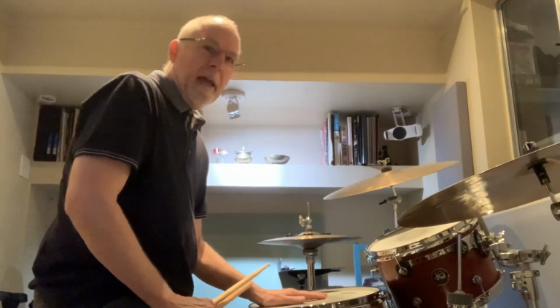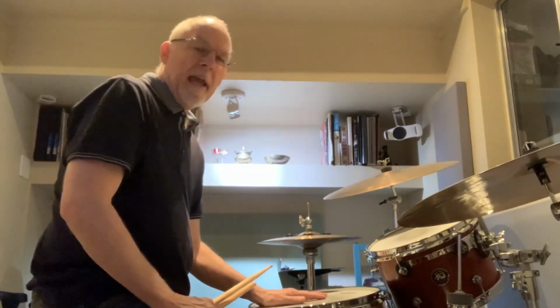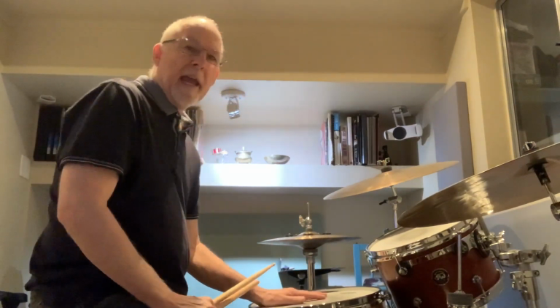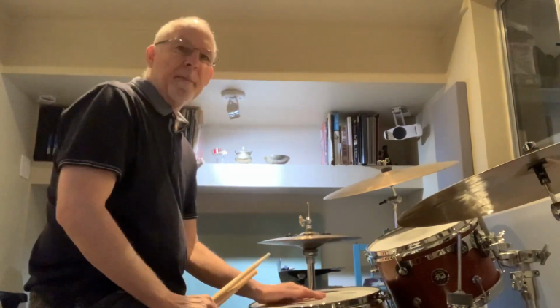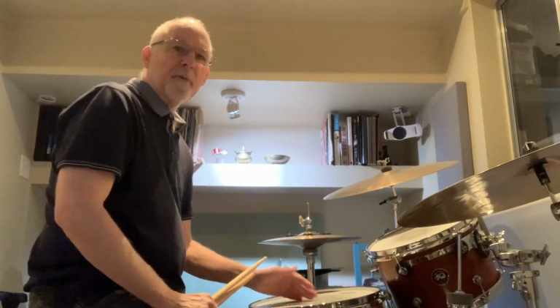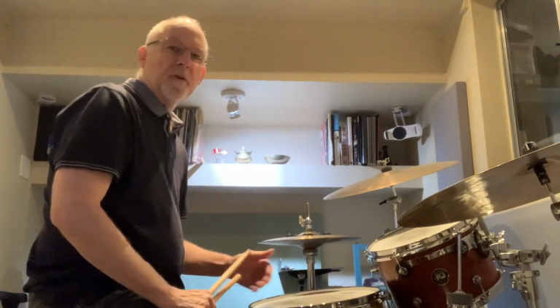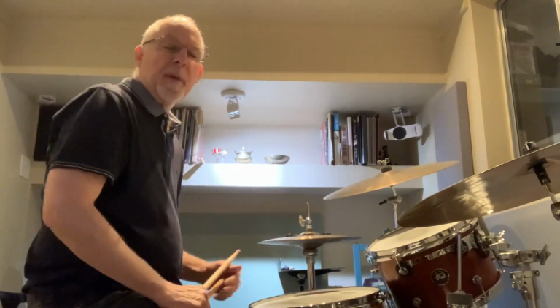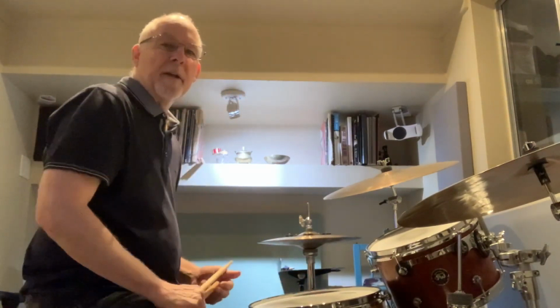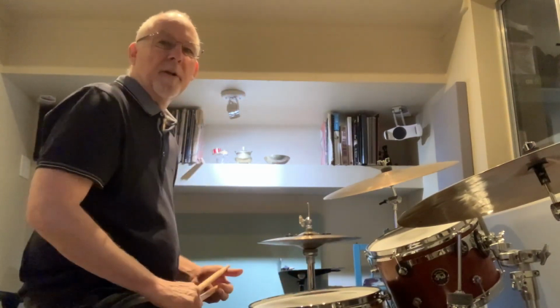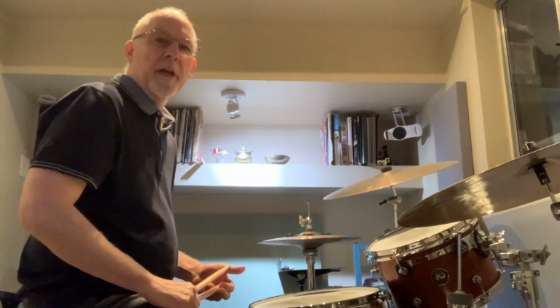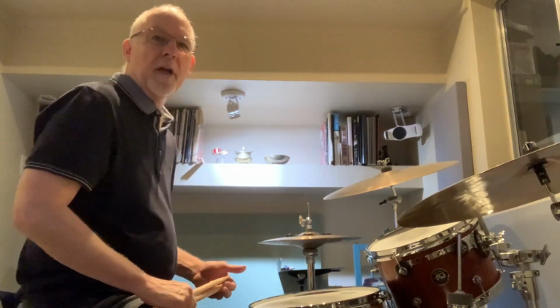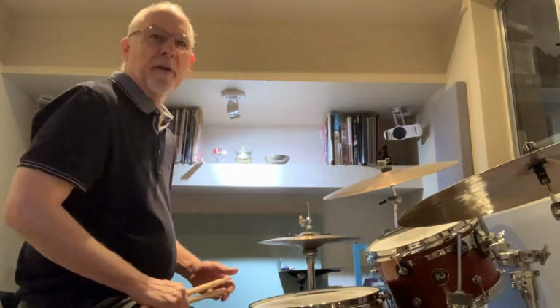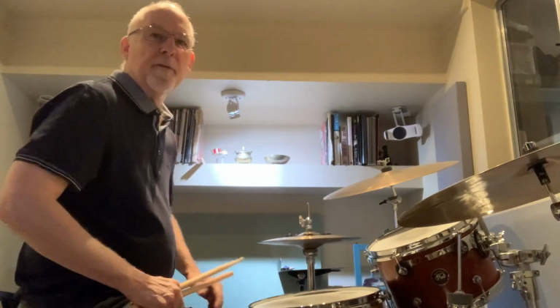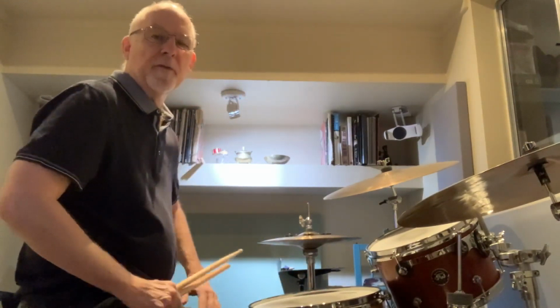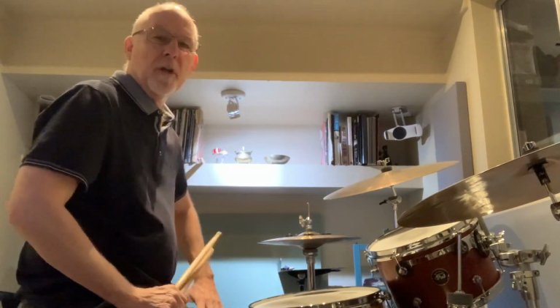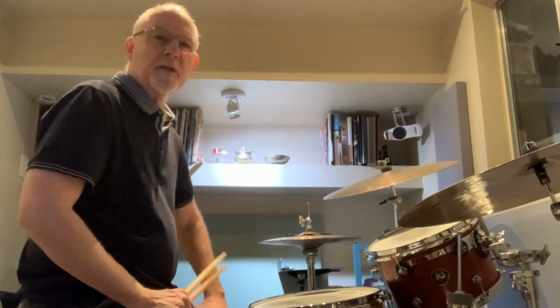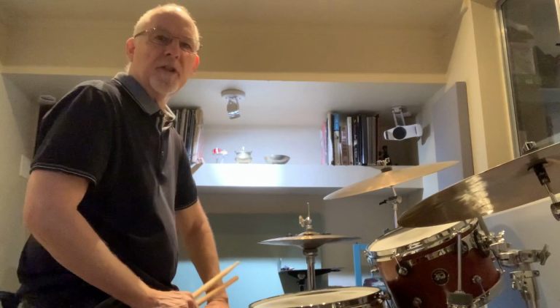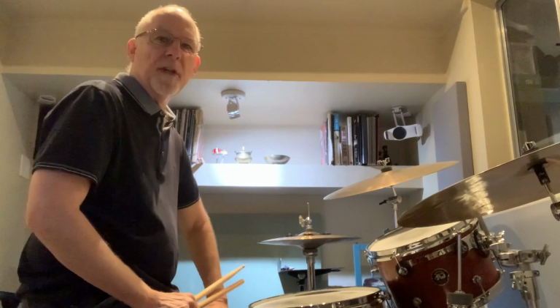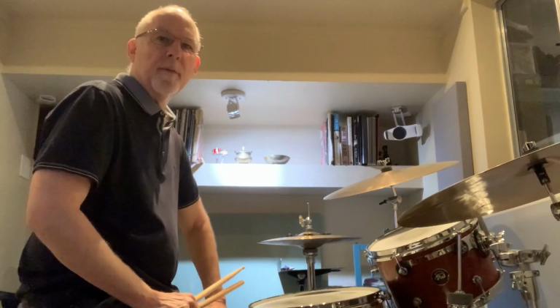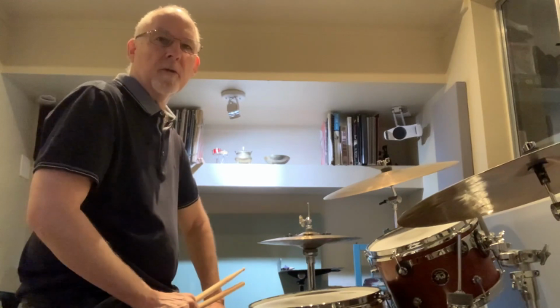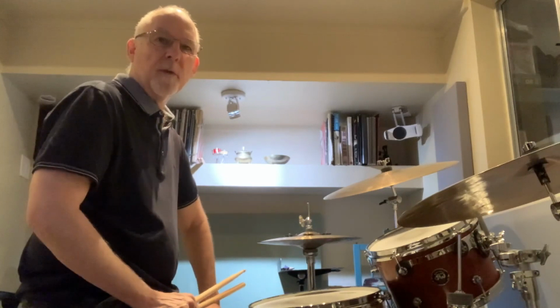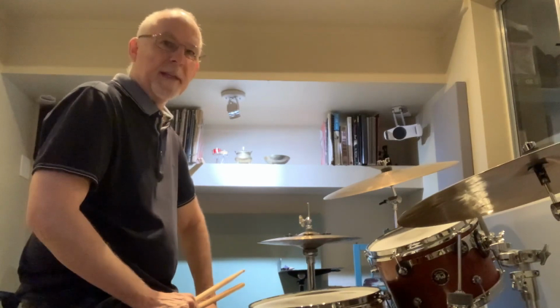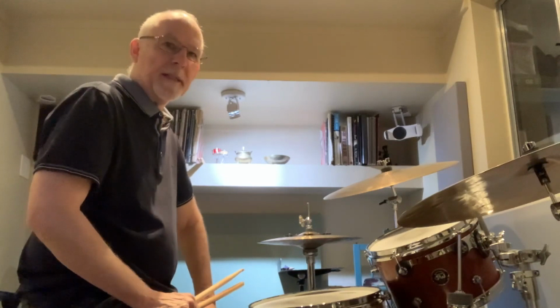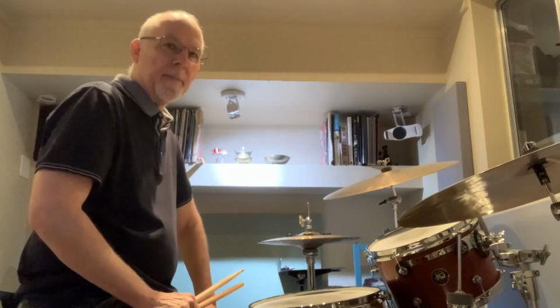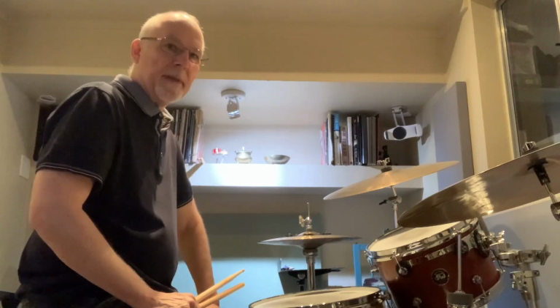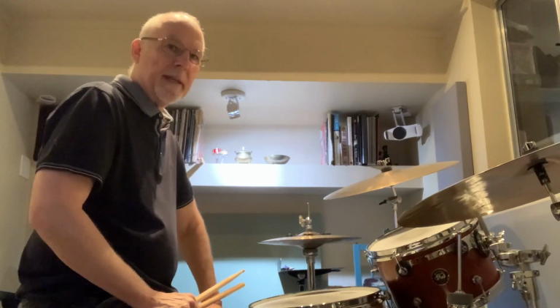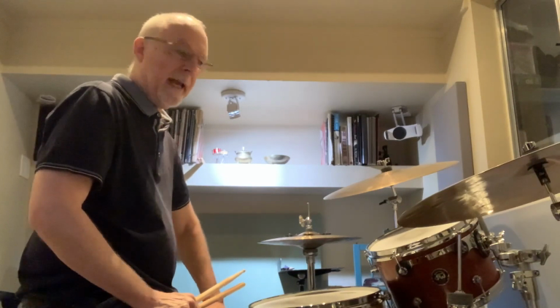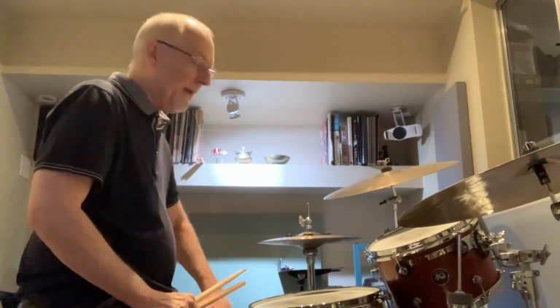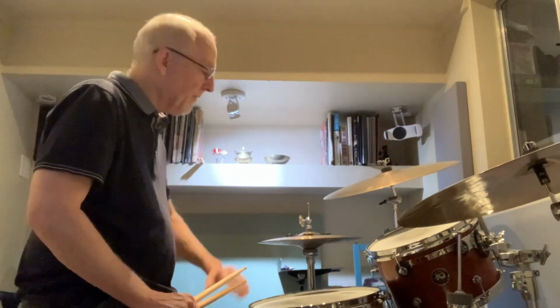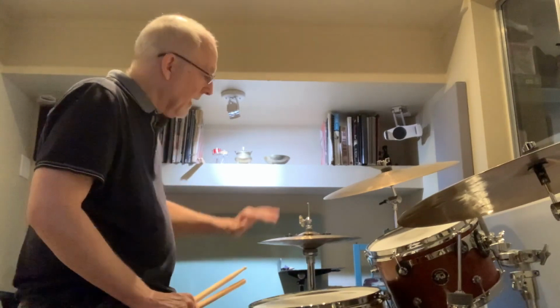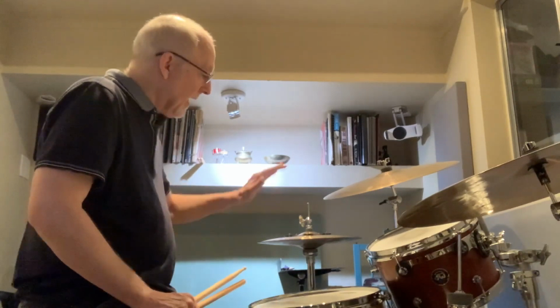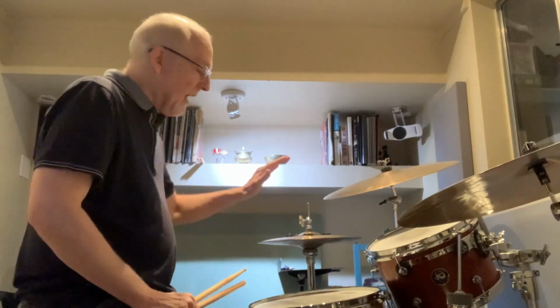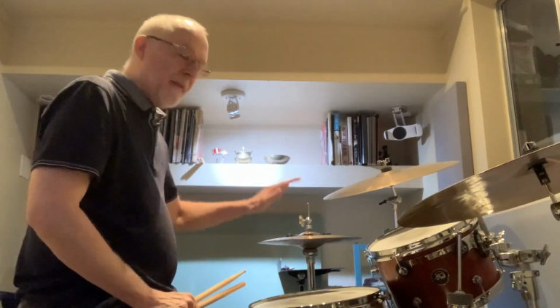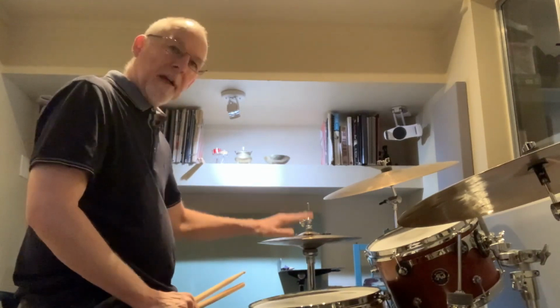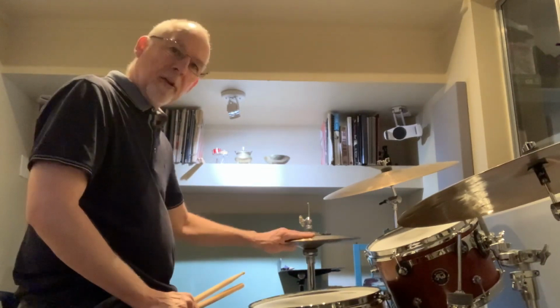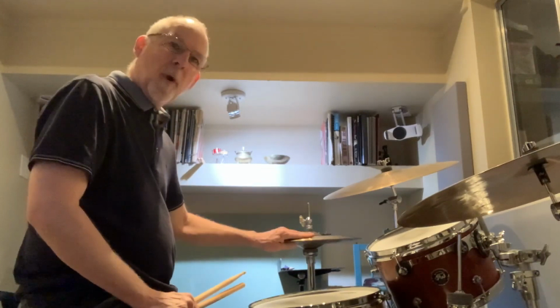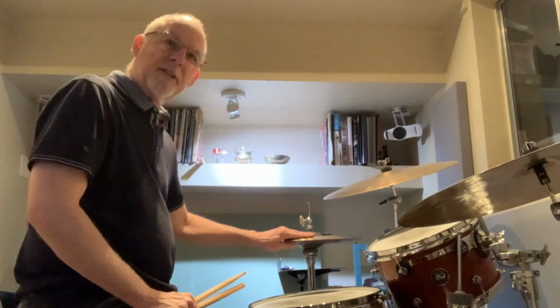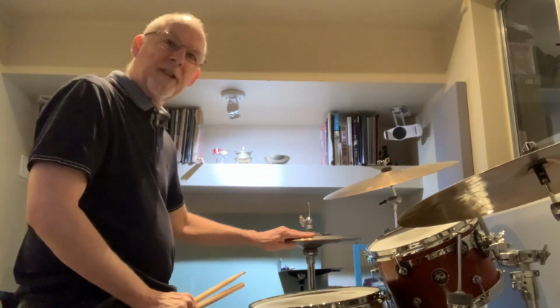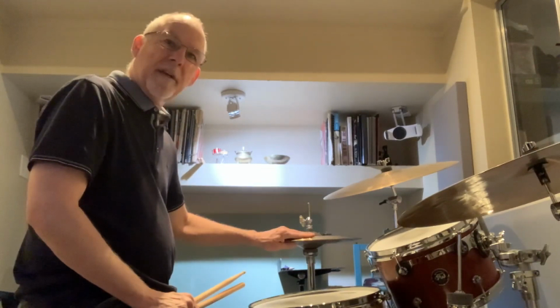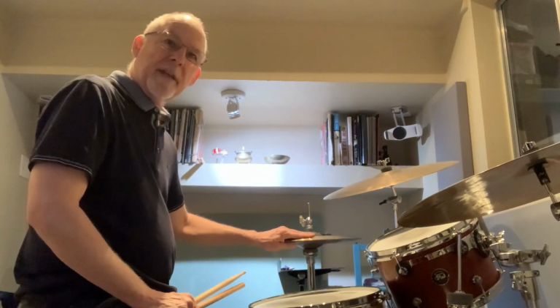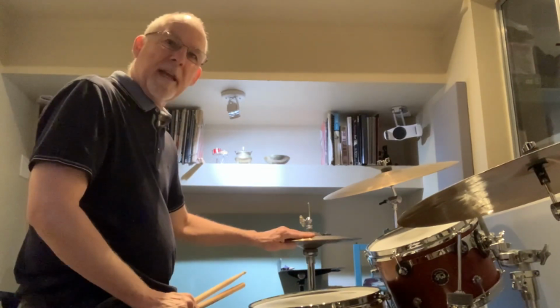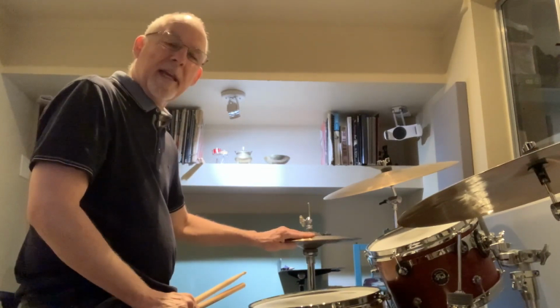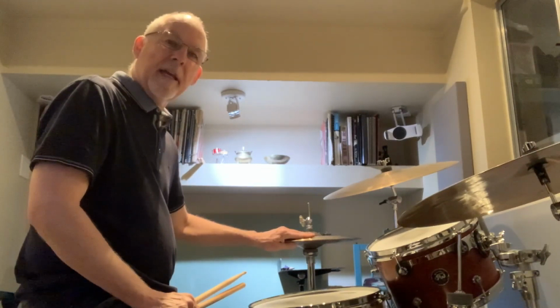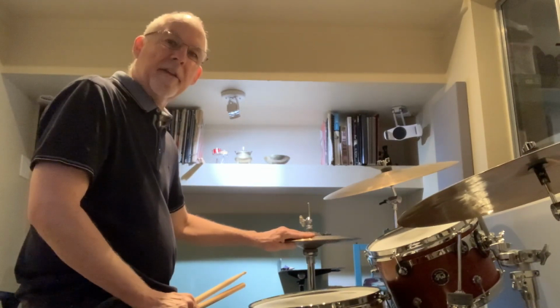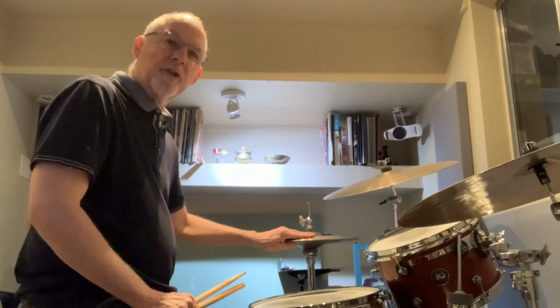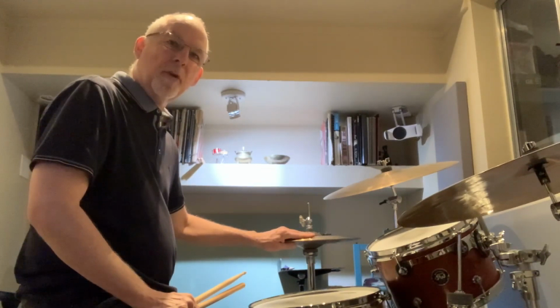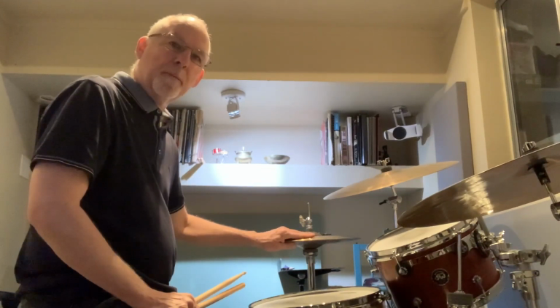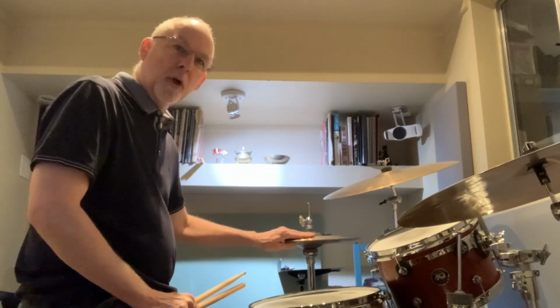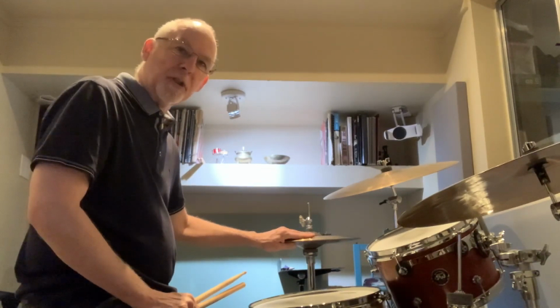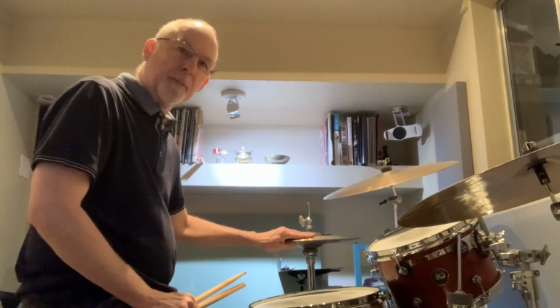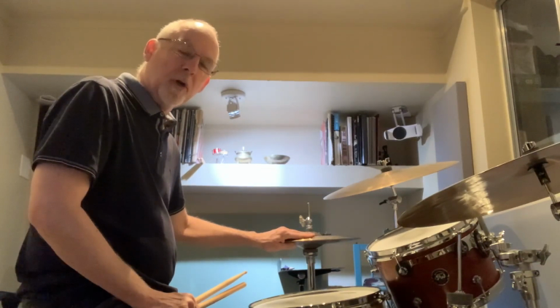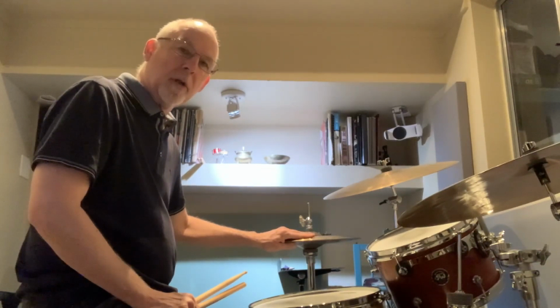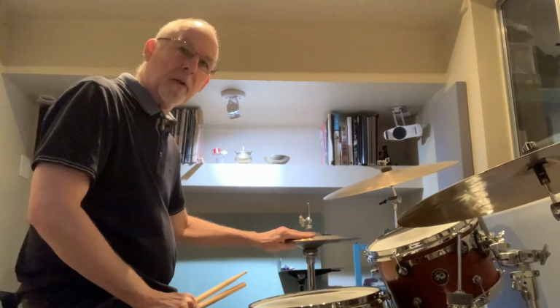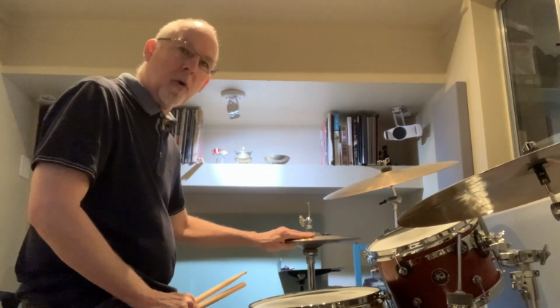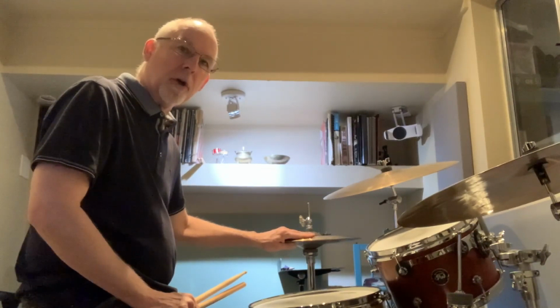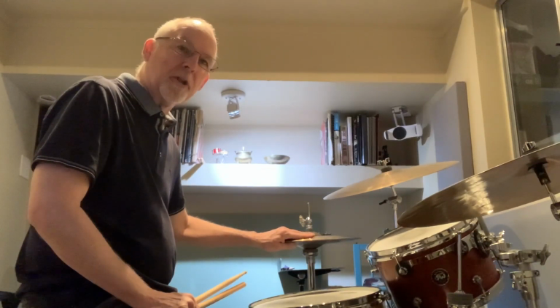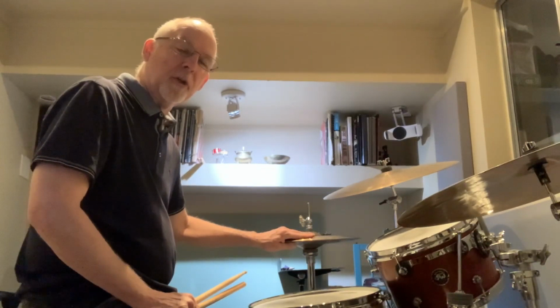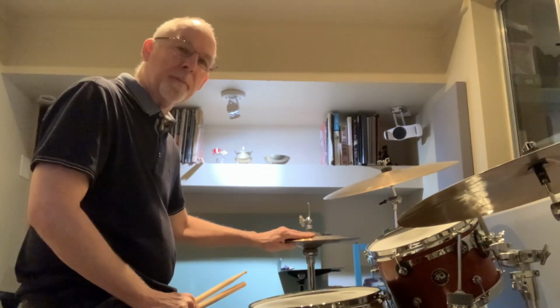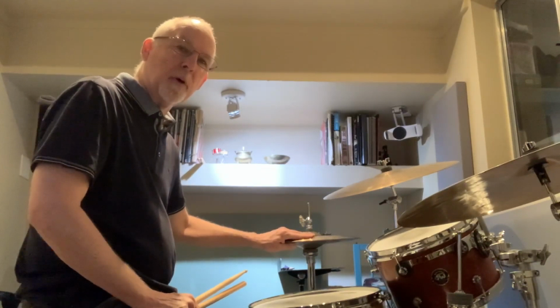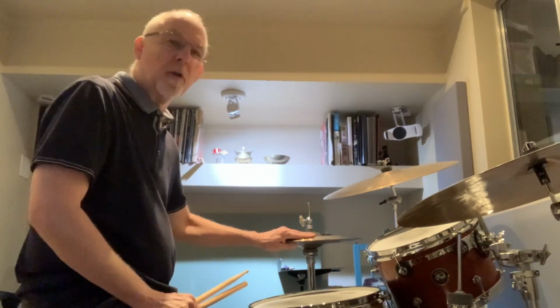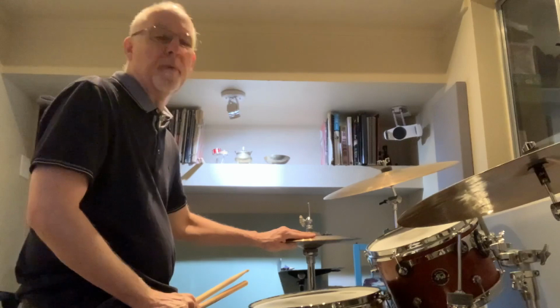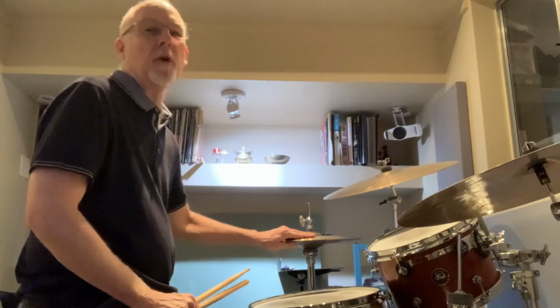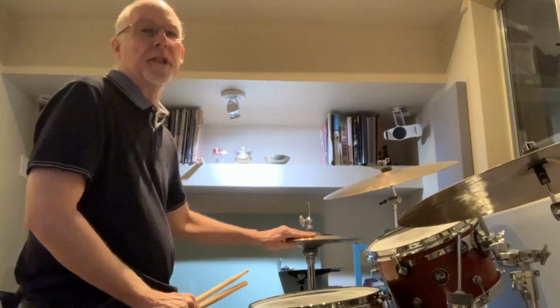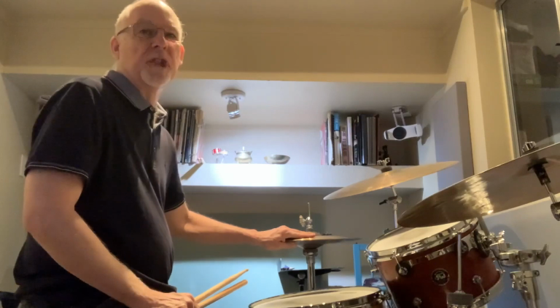Hey, Bruce Becker here for Zilds and Symbols with the tip of the day. The question of the day is: to push-pull, or to pull-push?